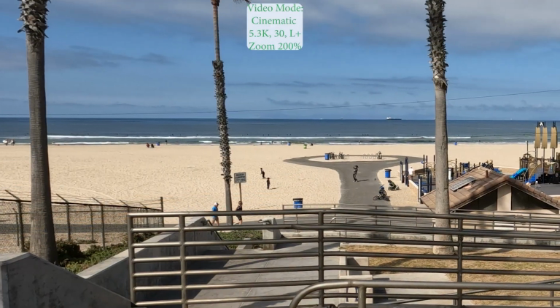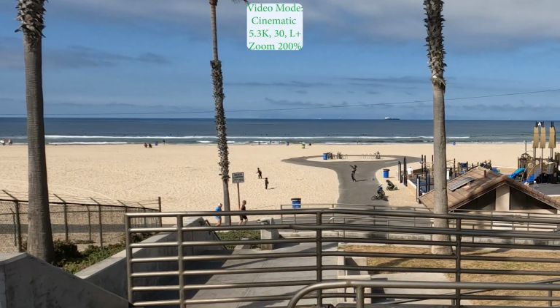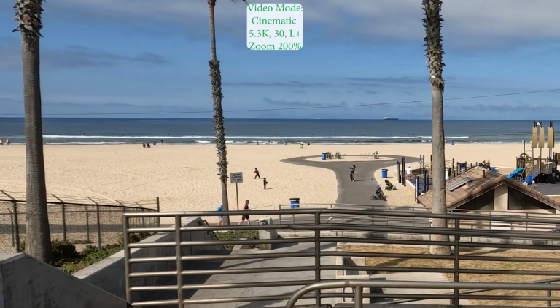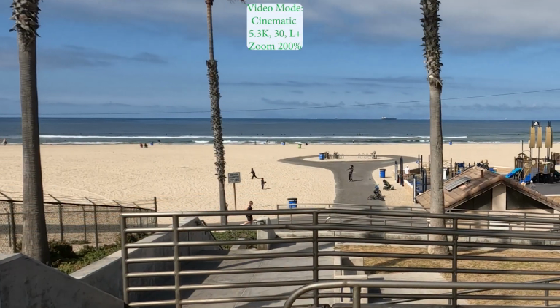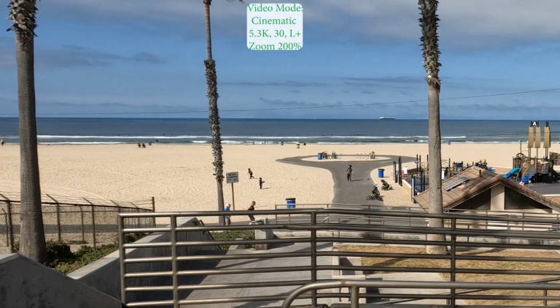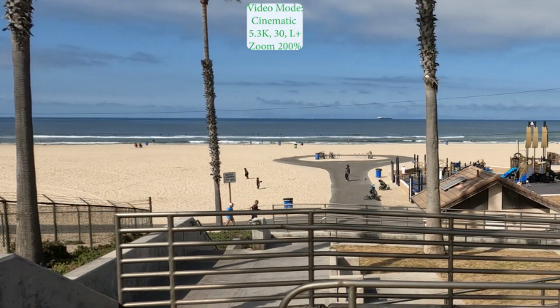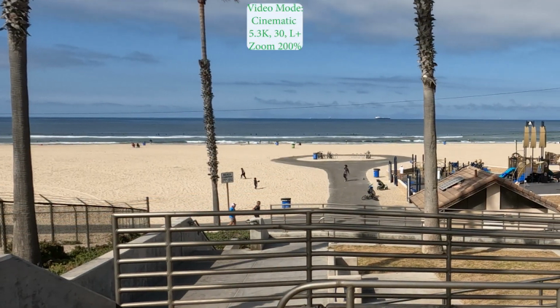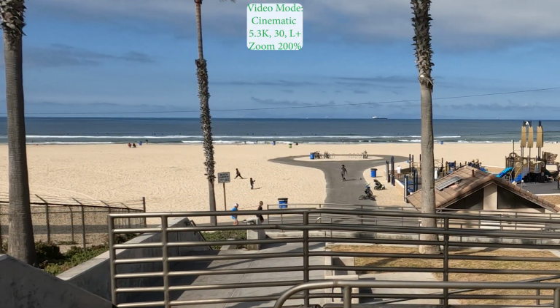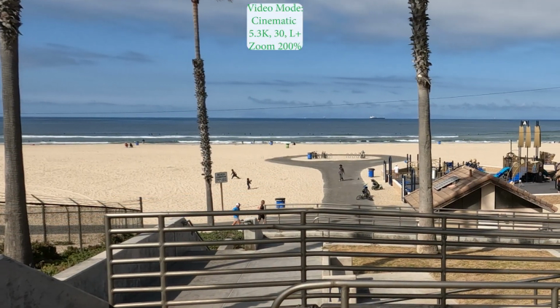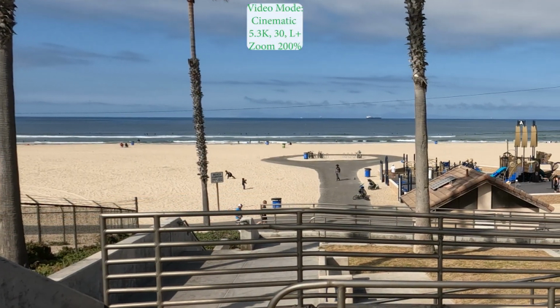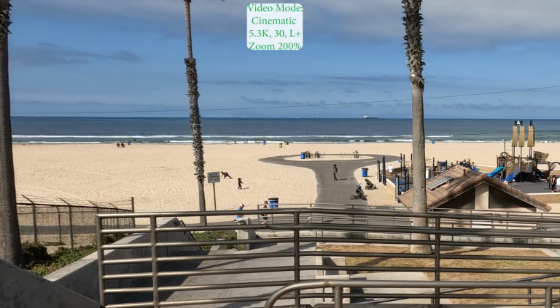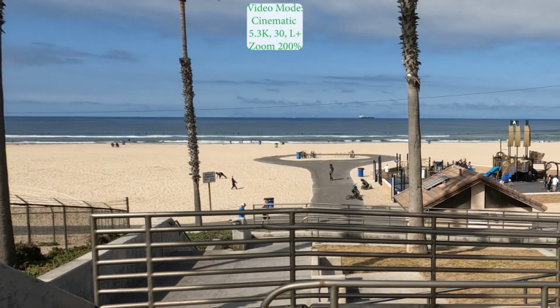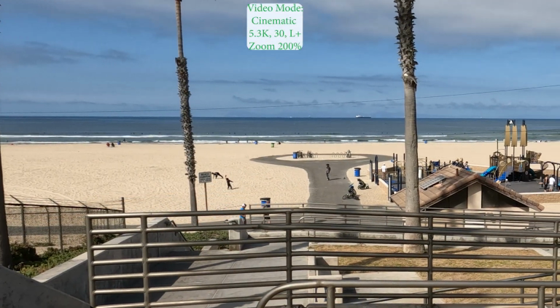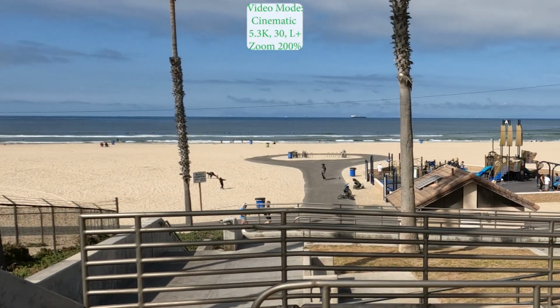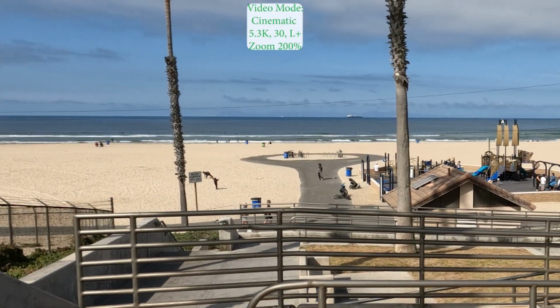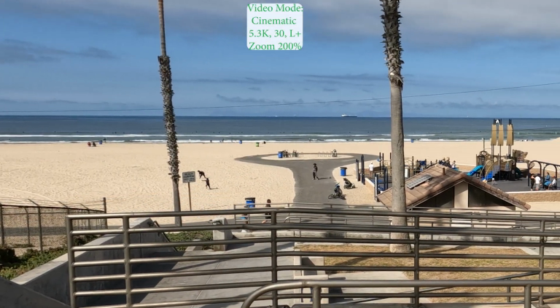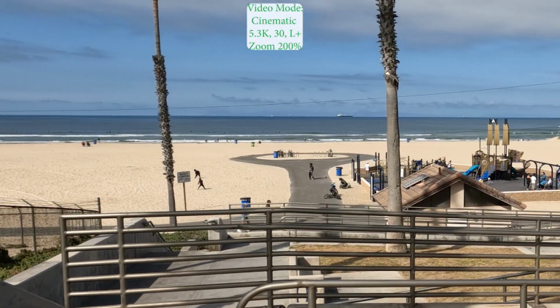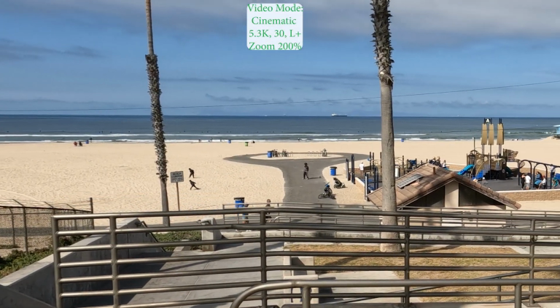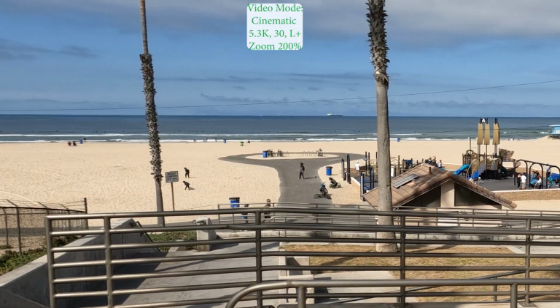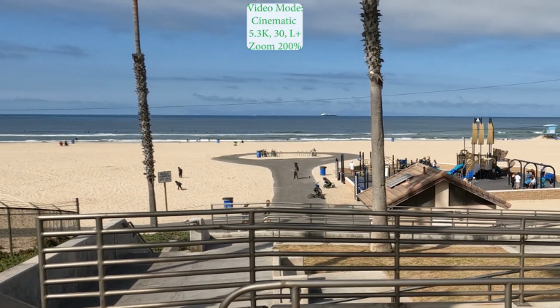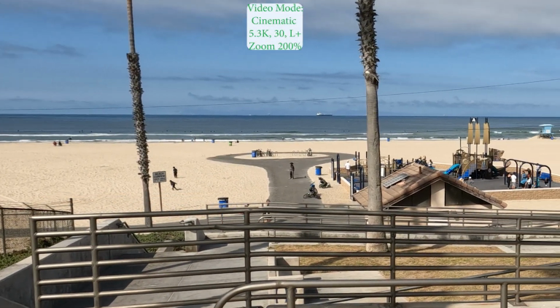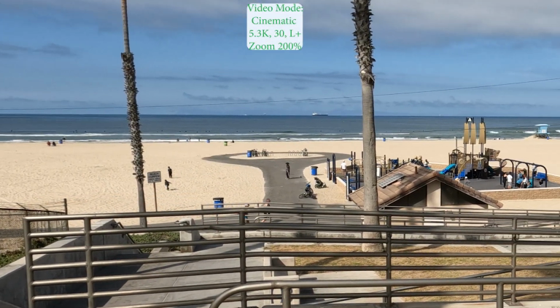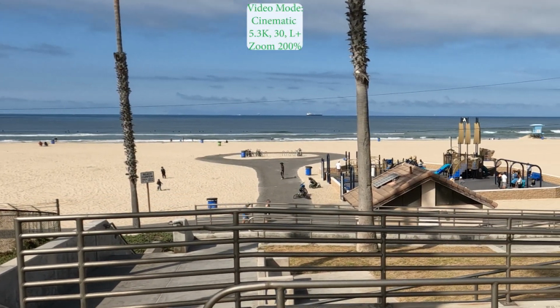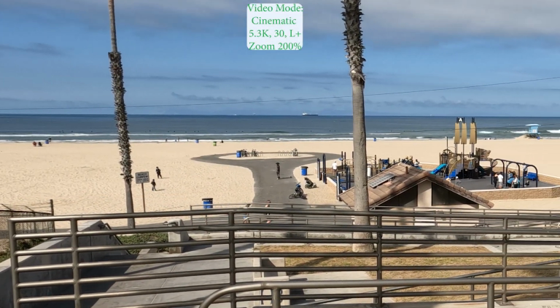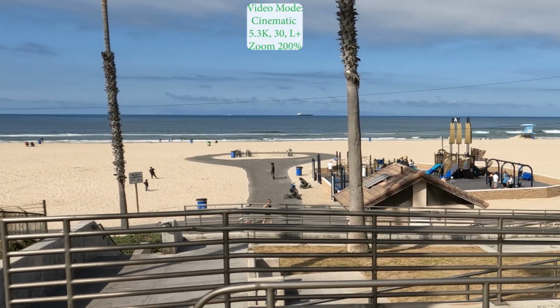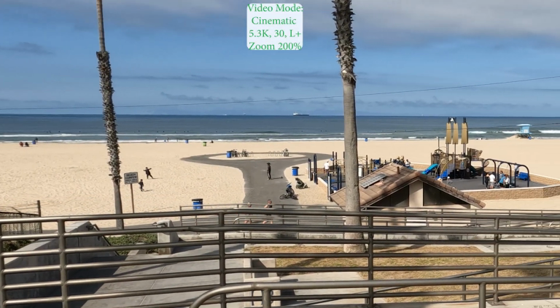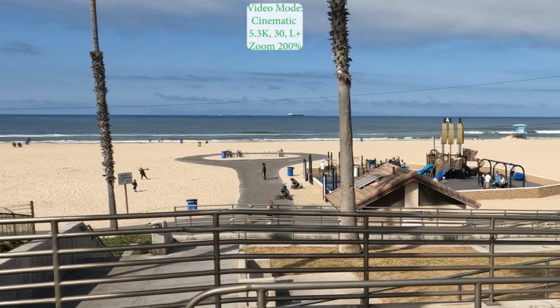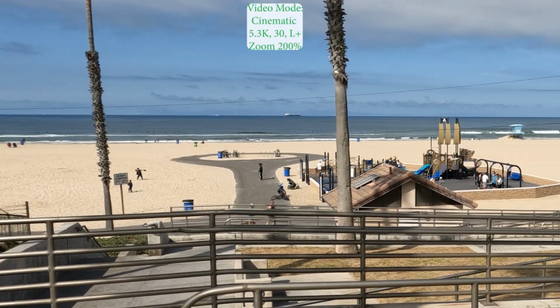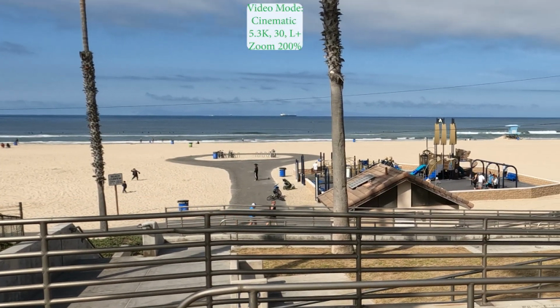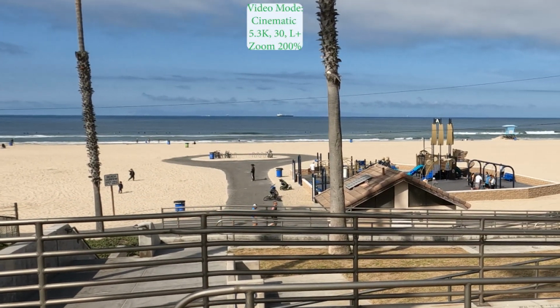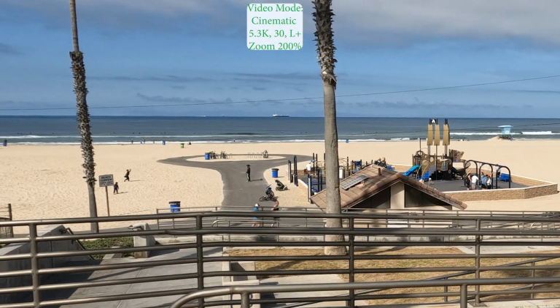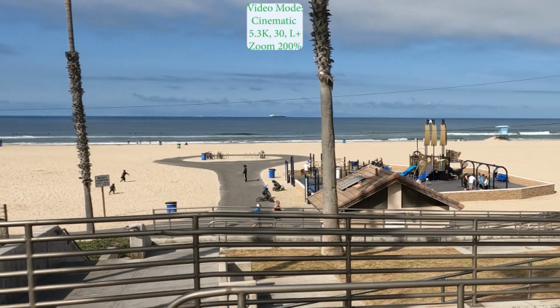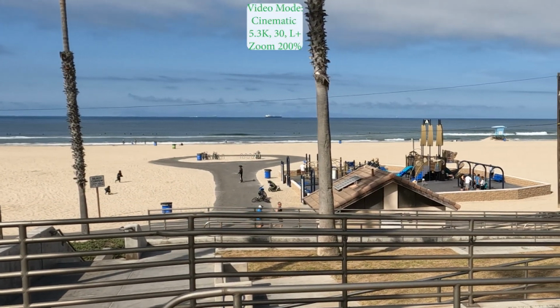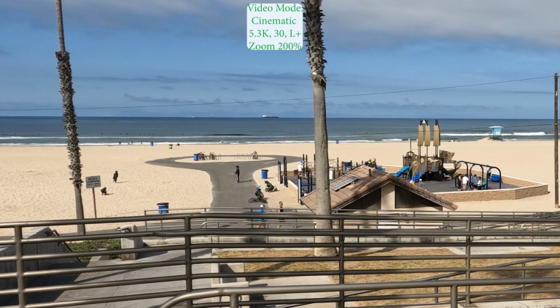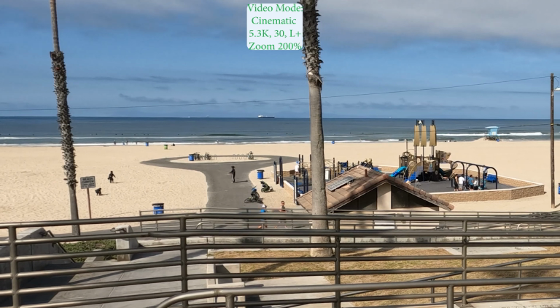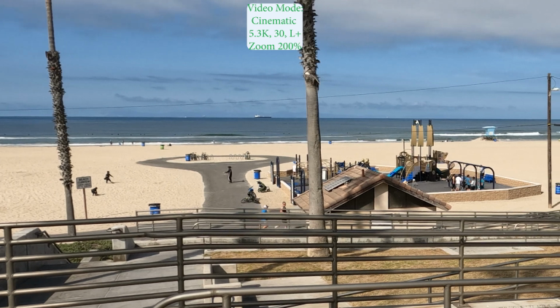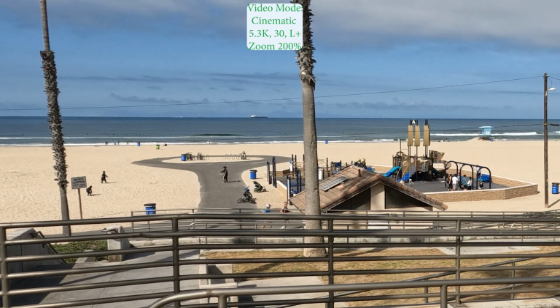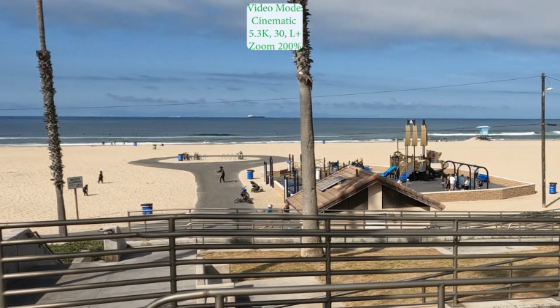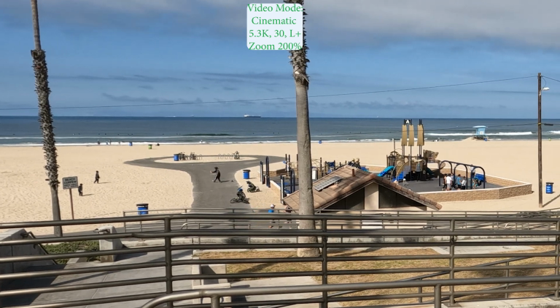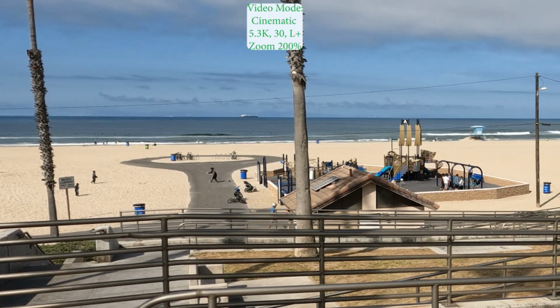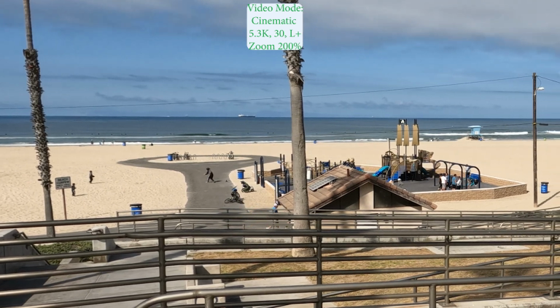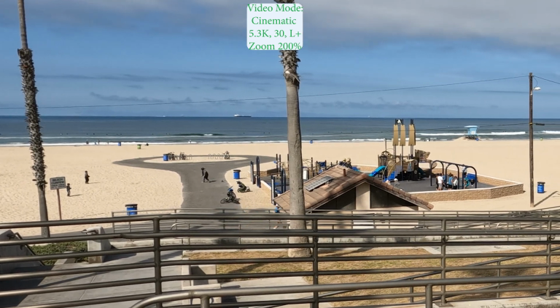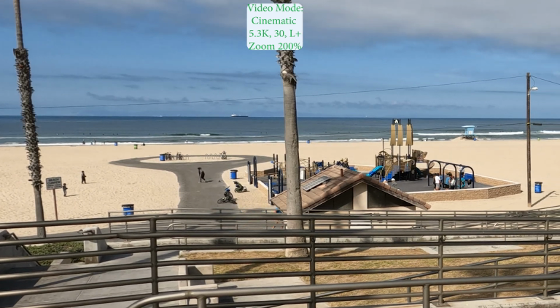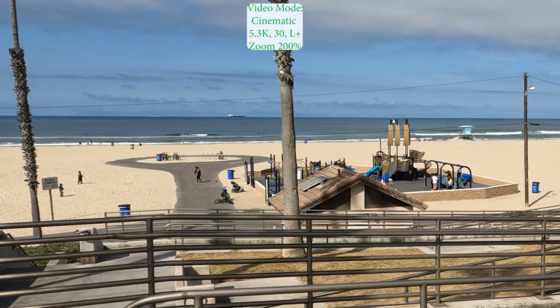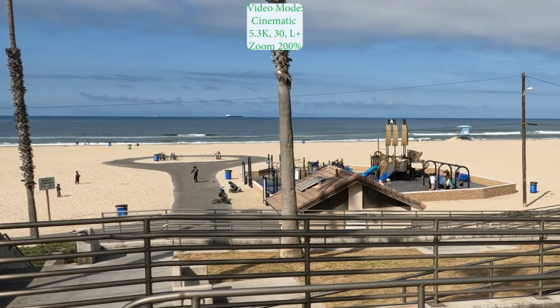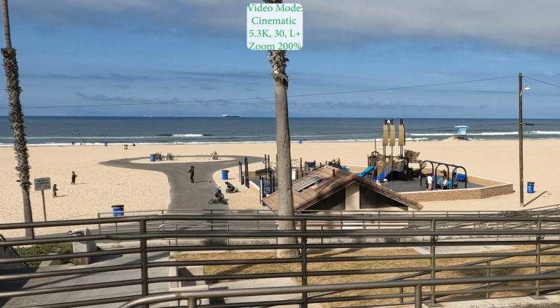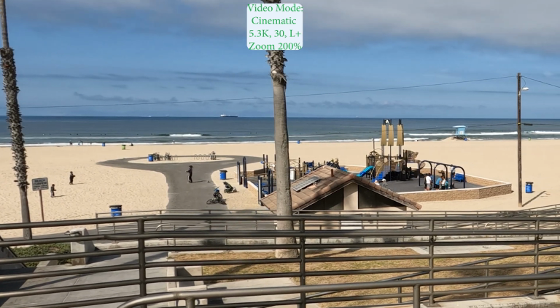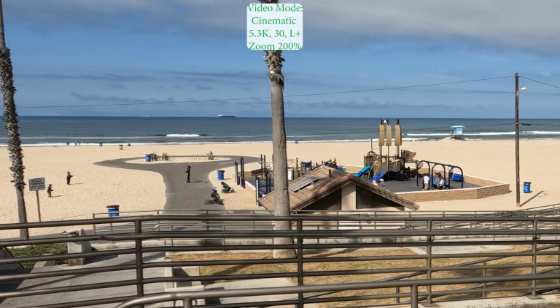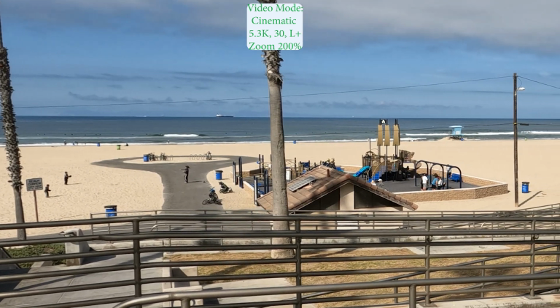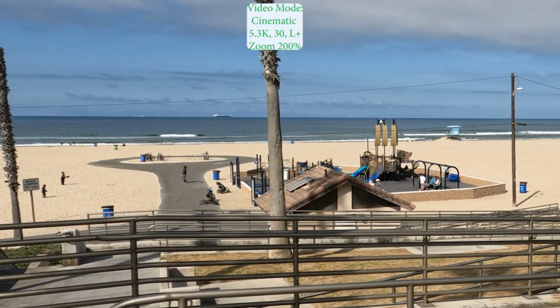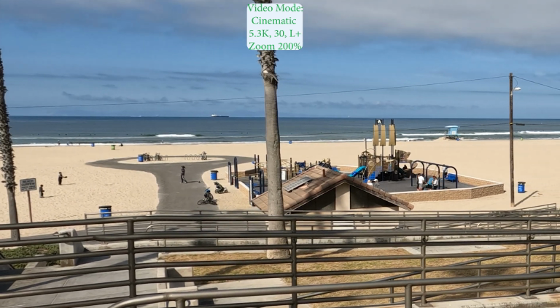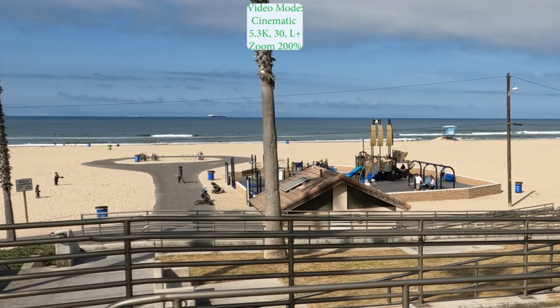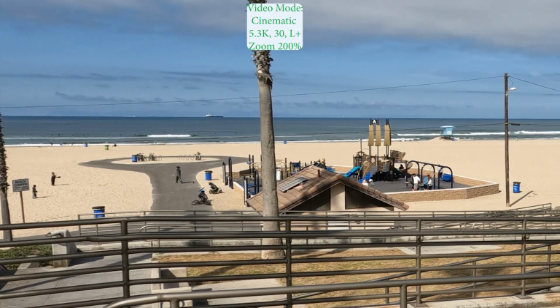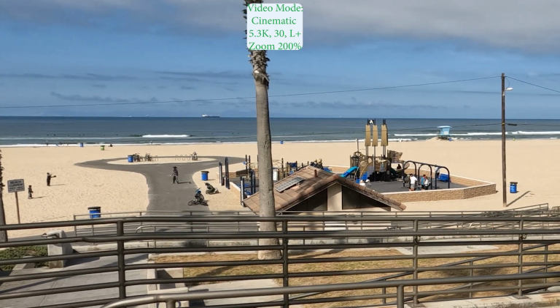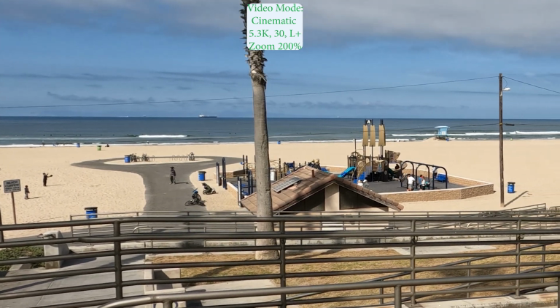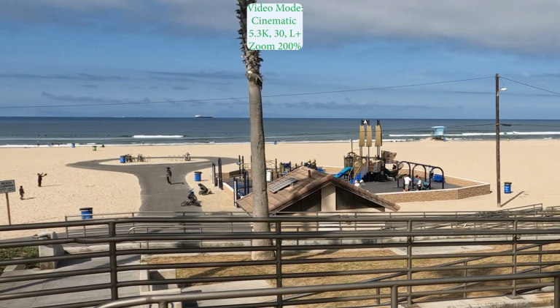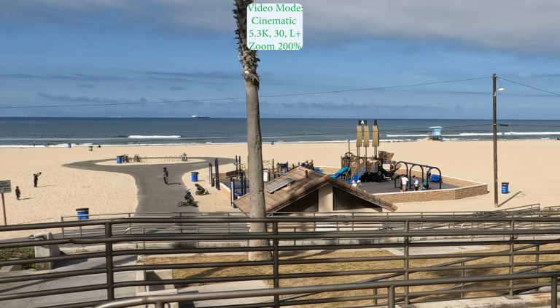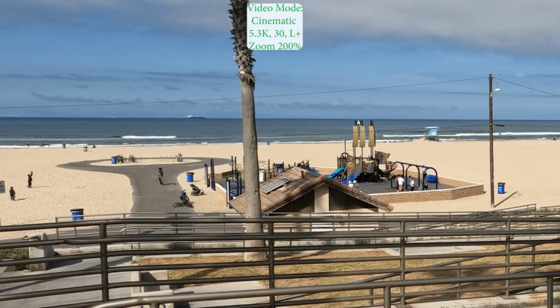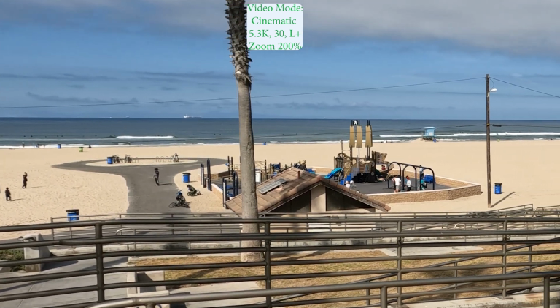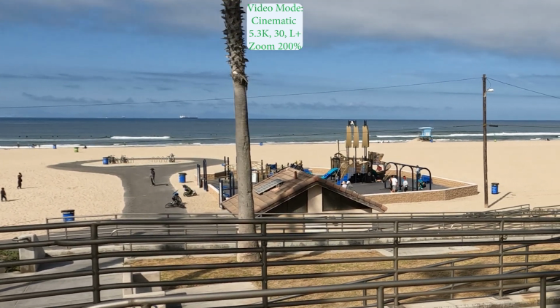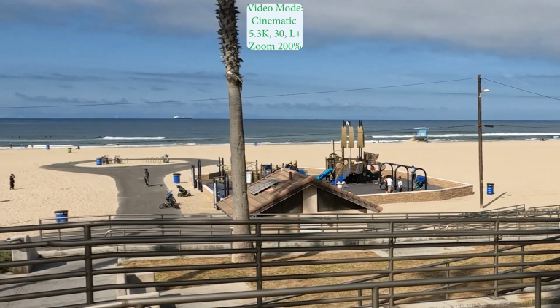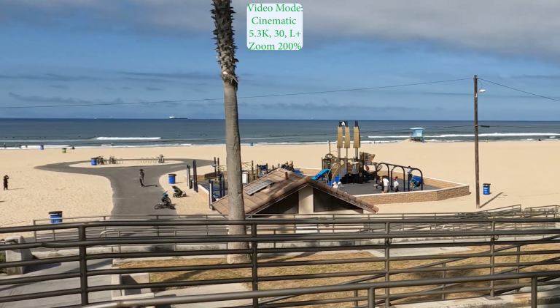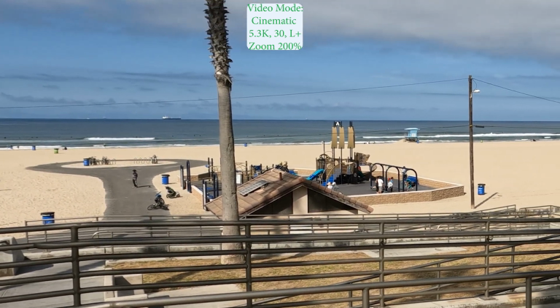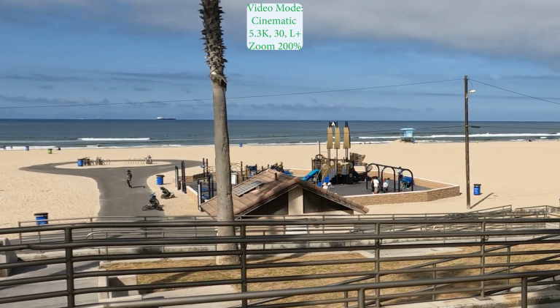This would be the 5.3K cinematic zoomed up at 200%. Video also is holding fairly well.